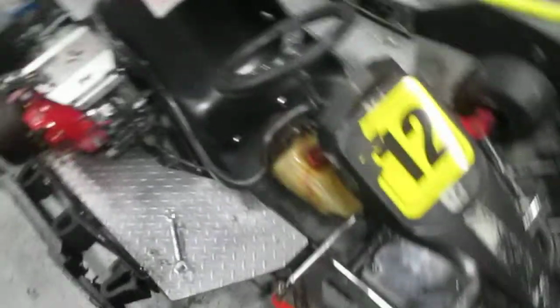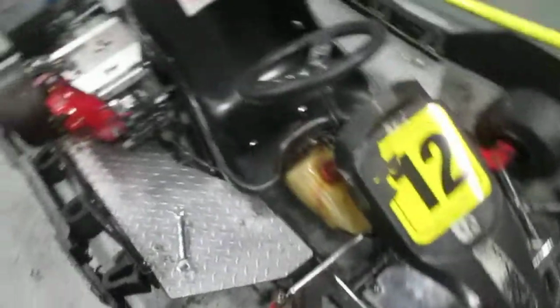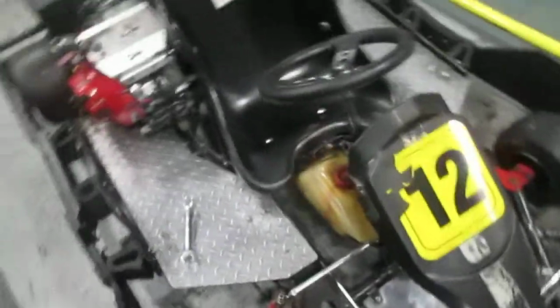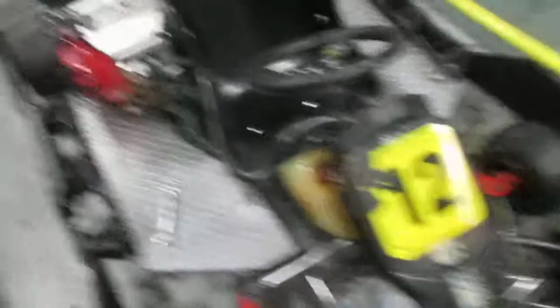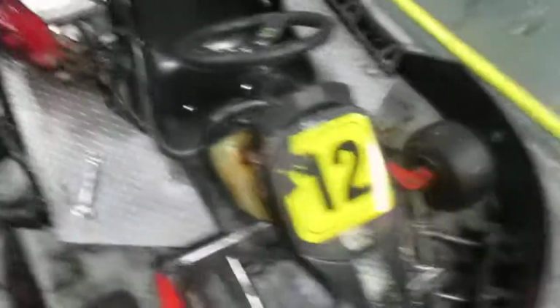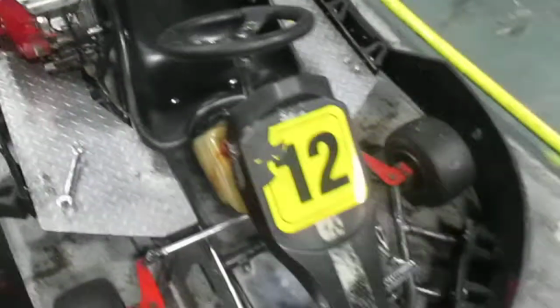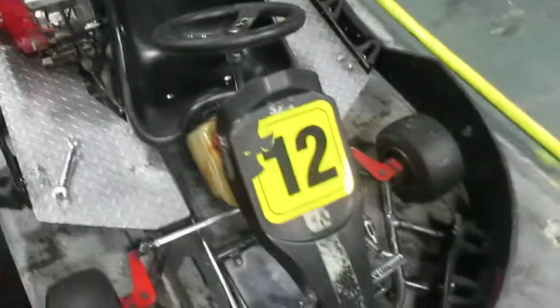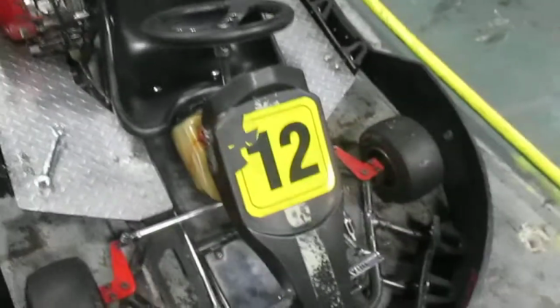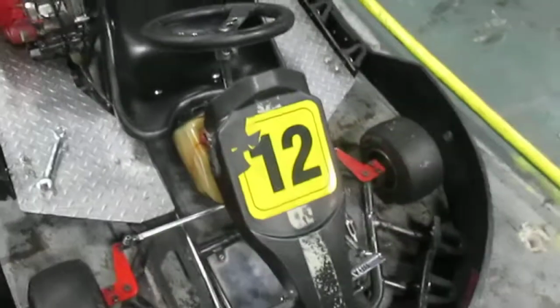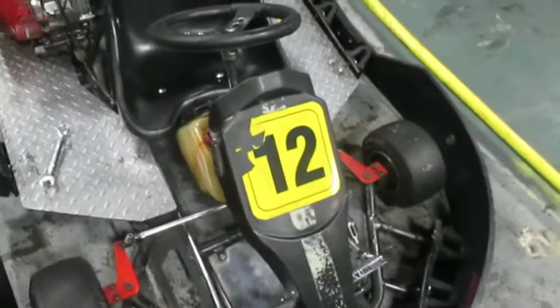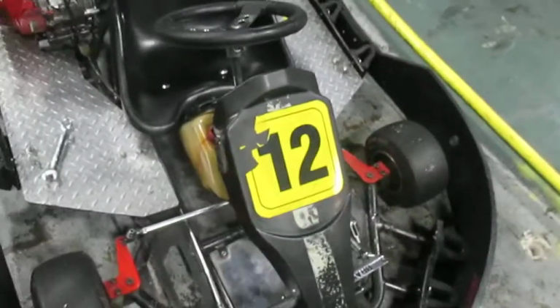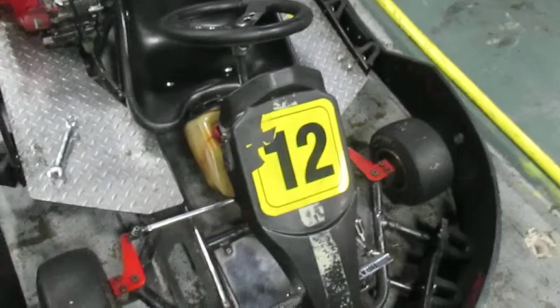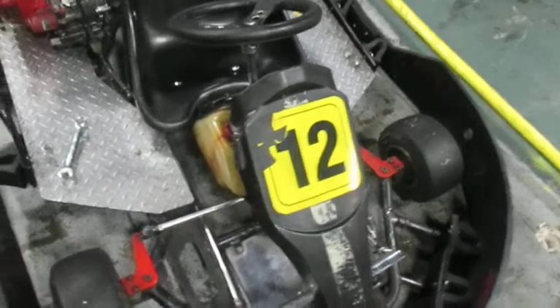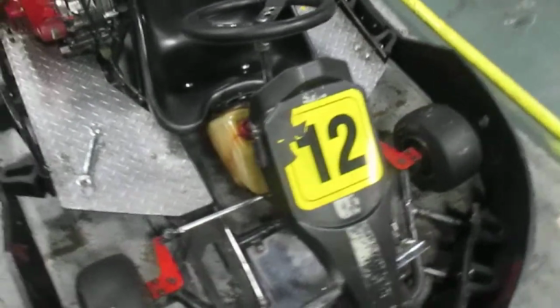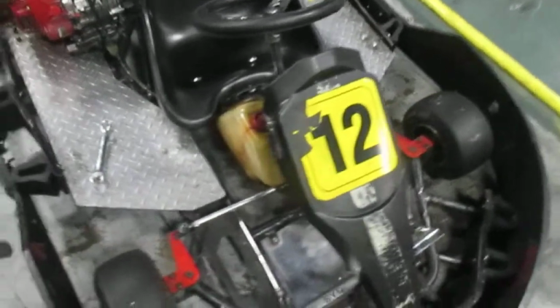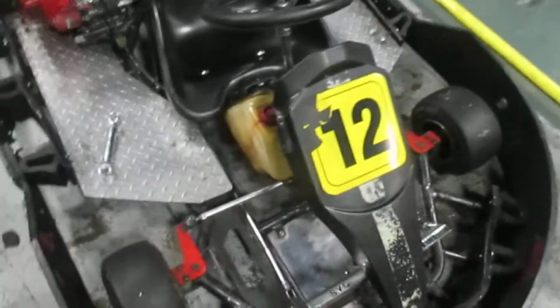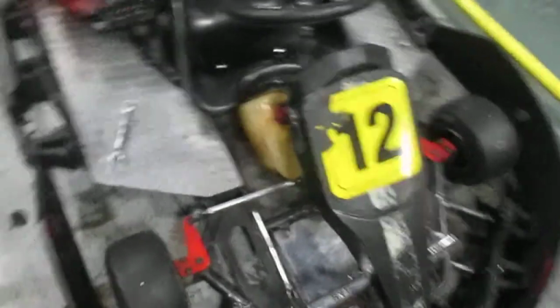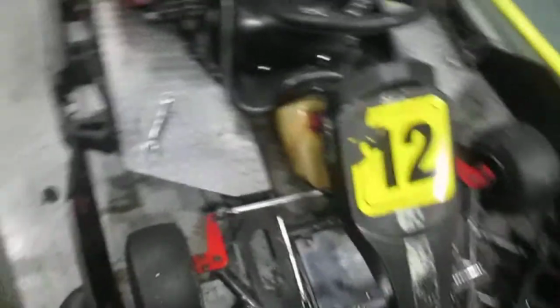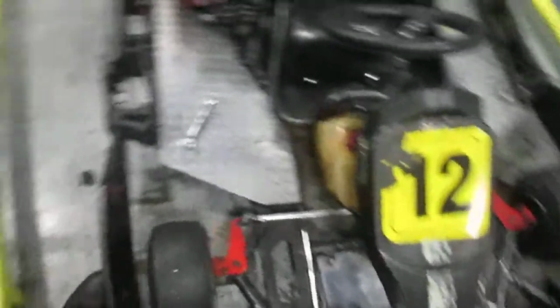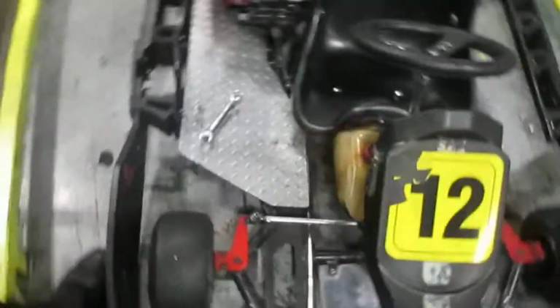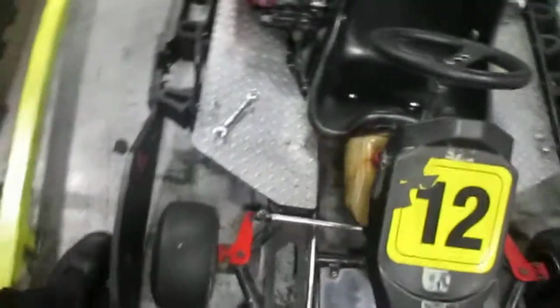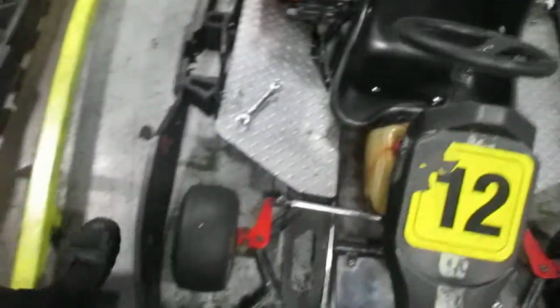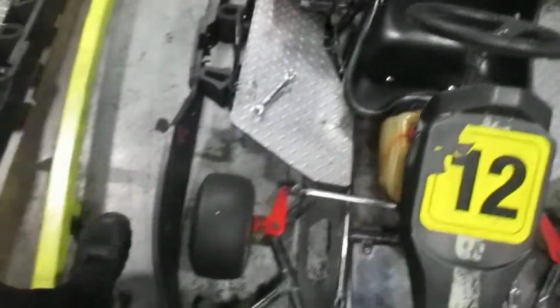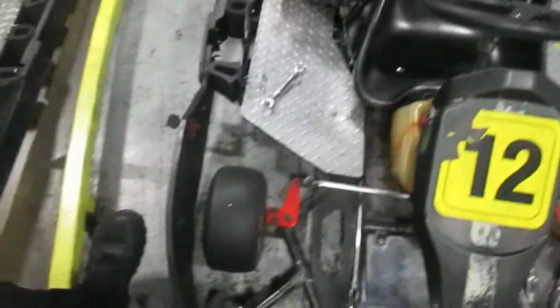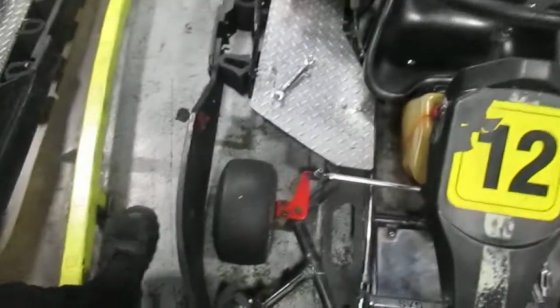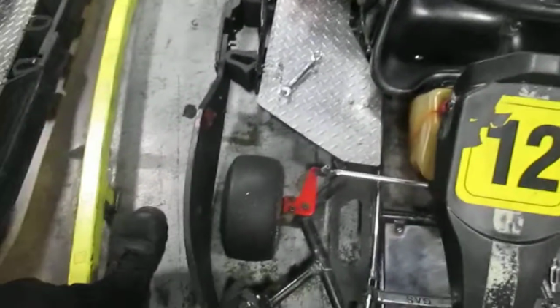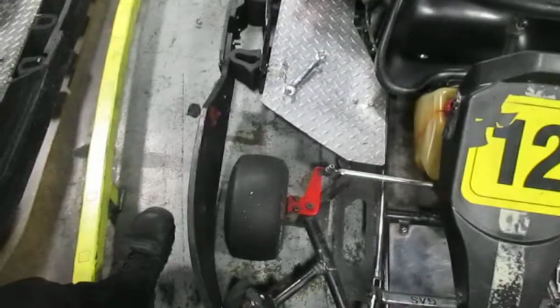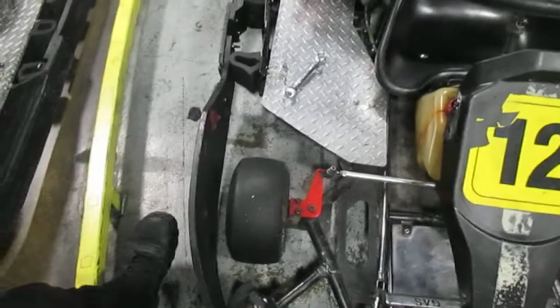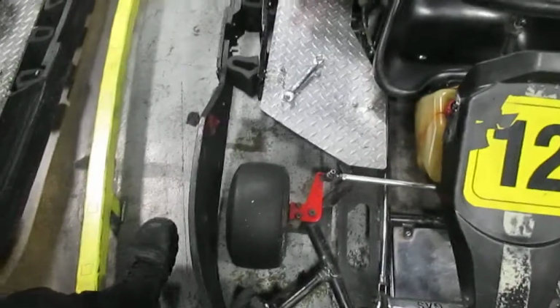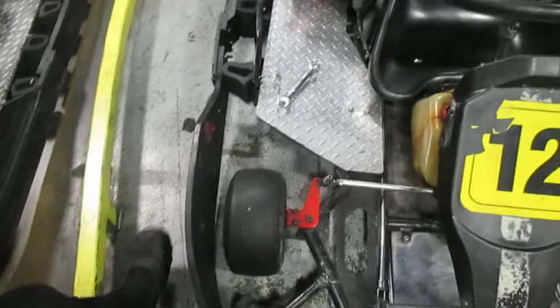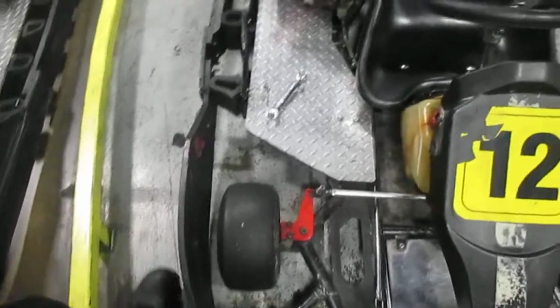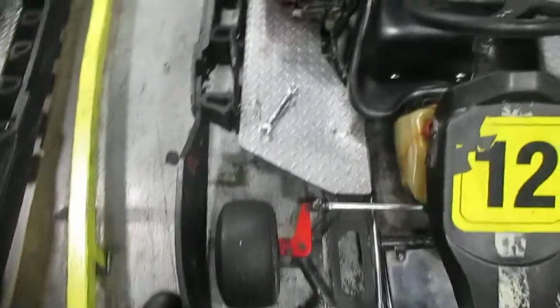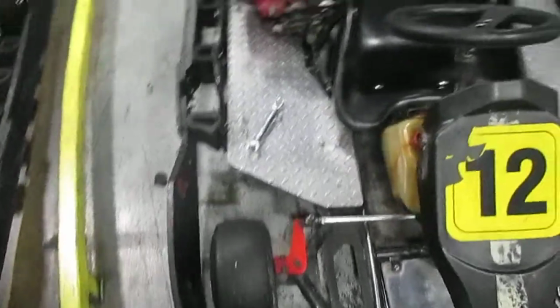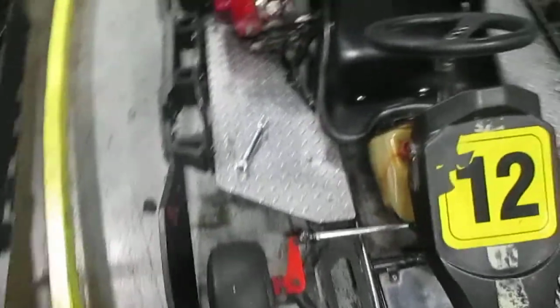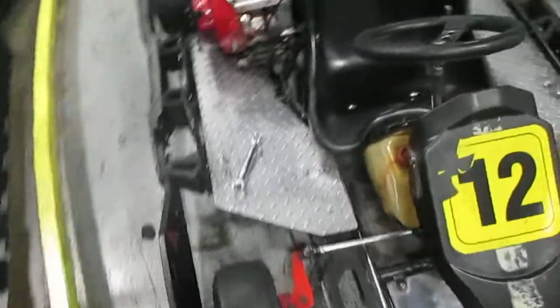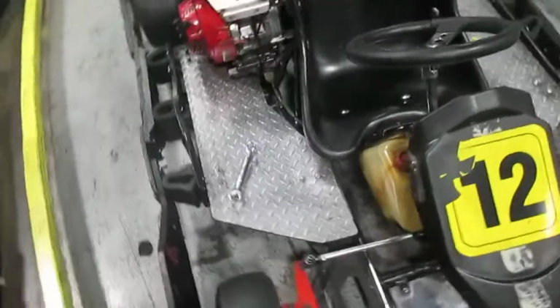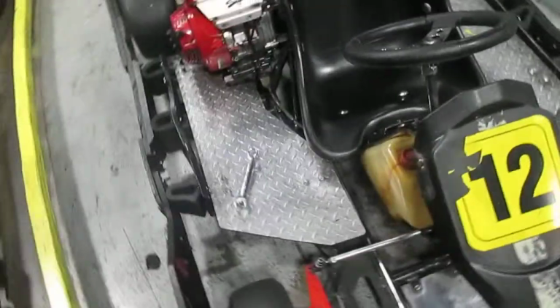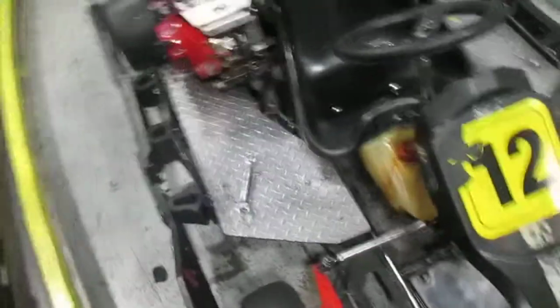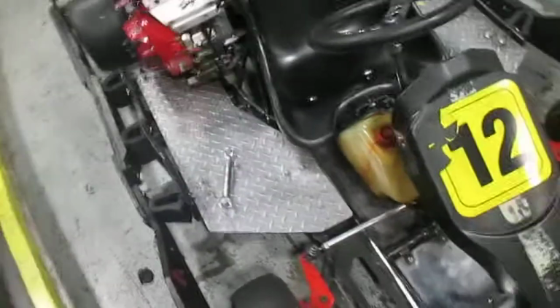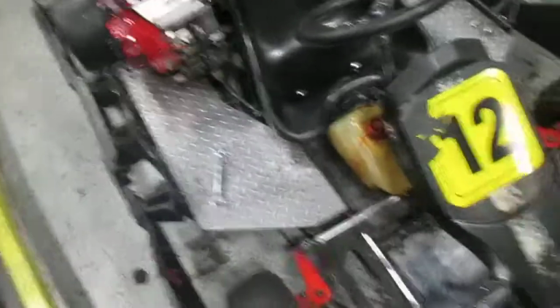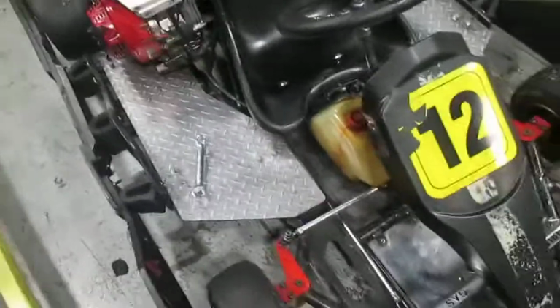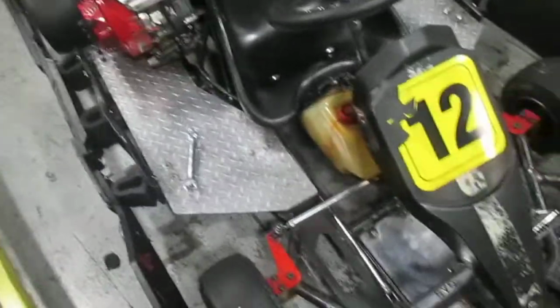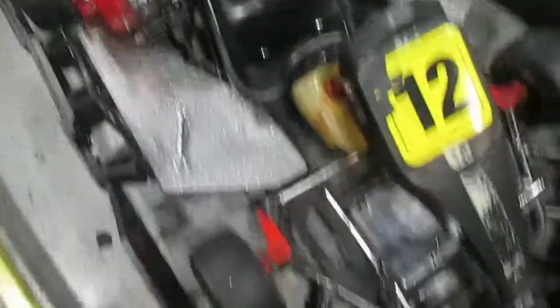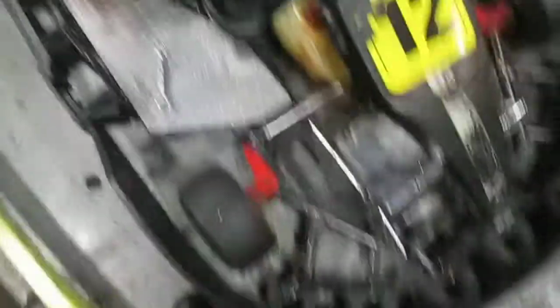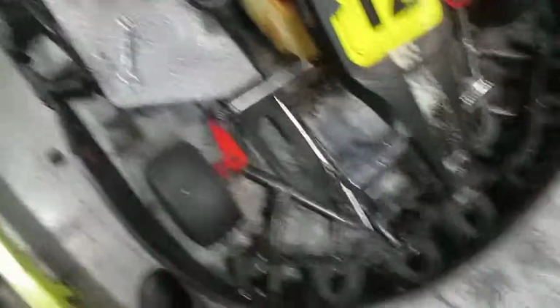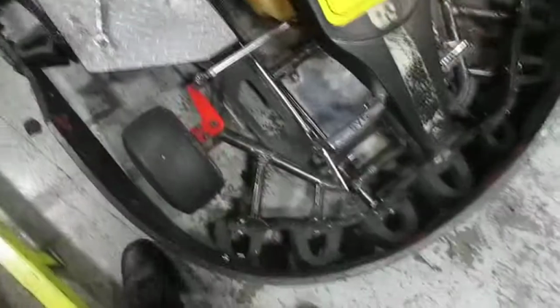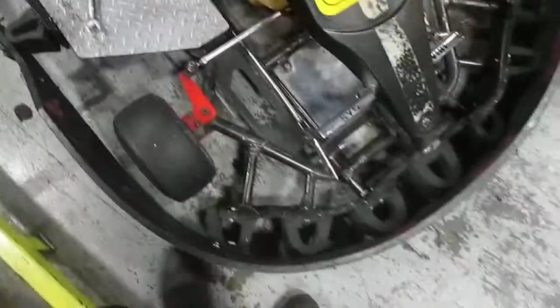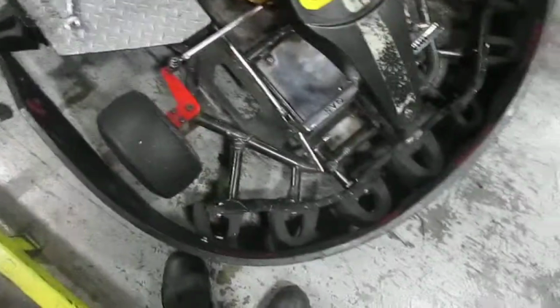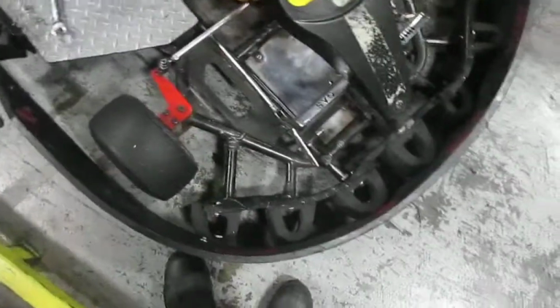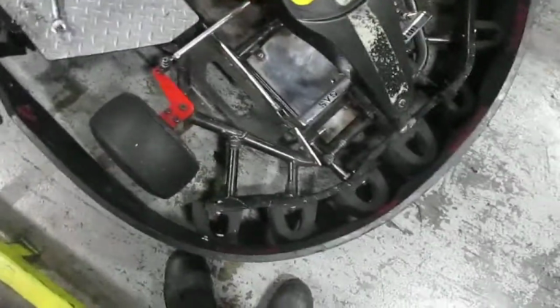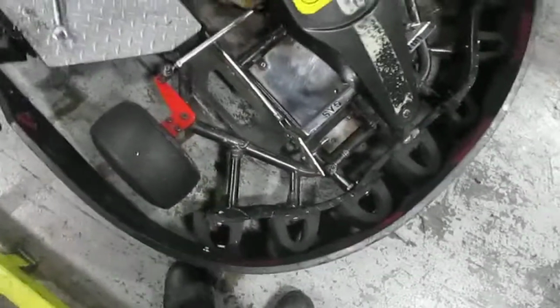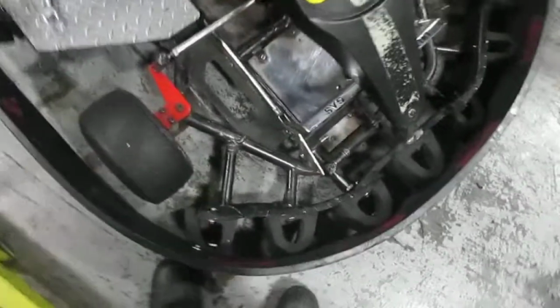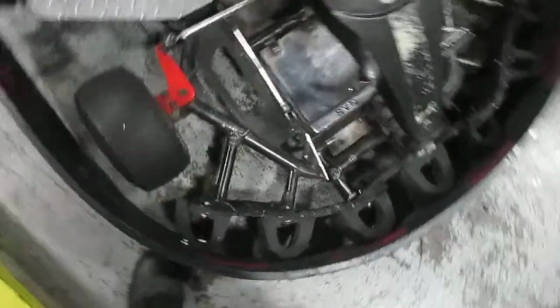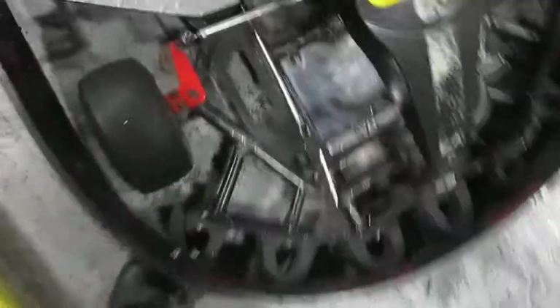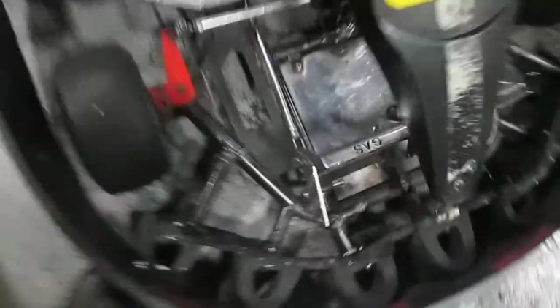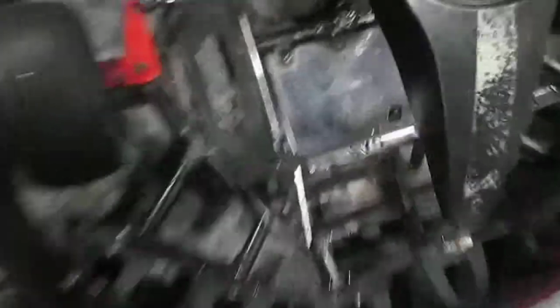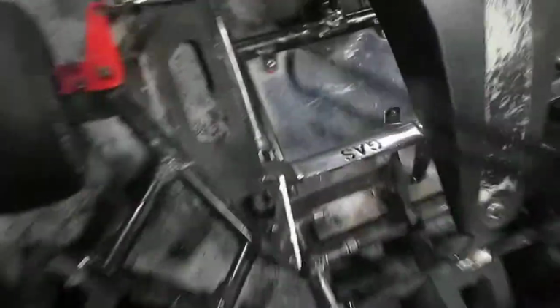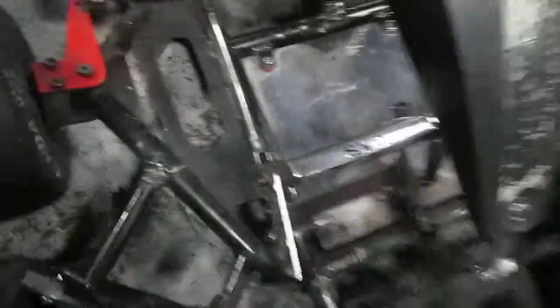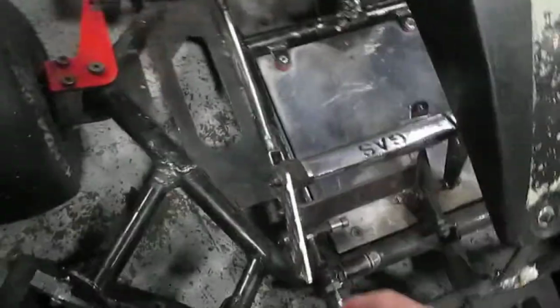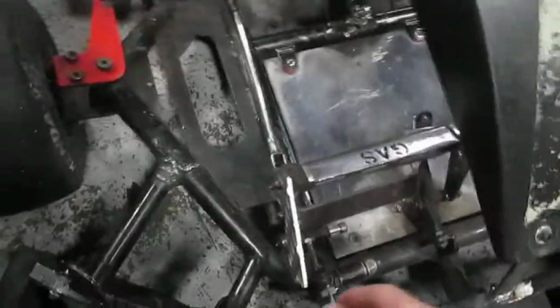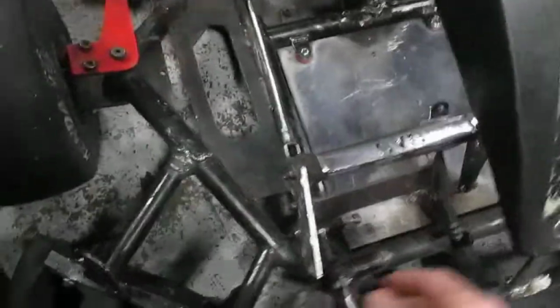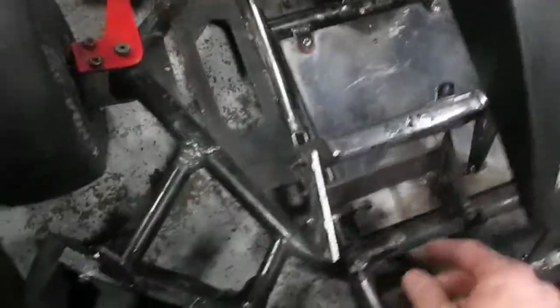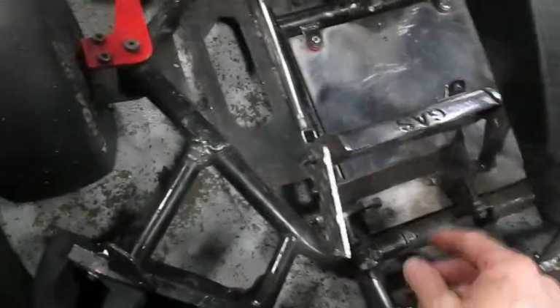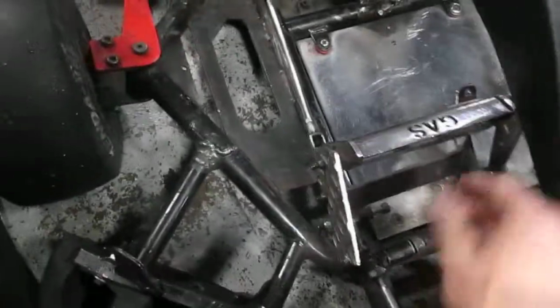Today we're going to do a complete overview of the throttle mechanism on the karts. So let's start with the gas pedal.